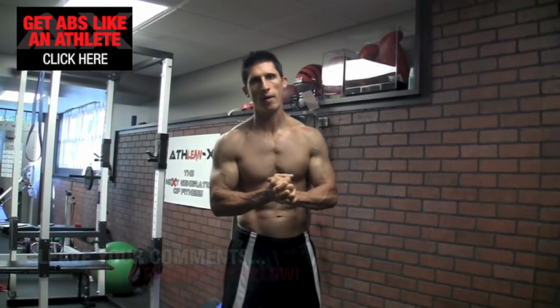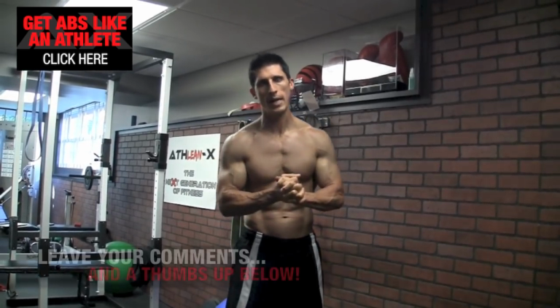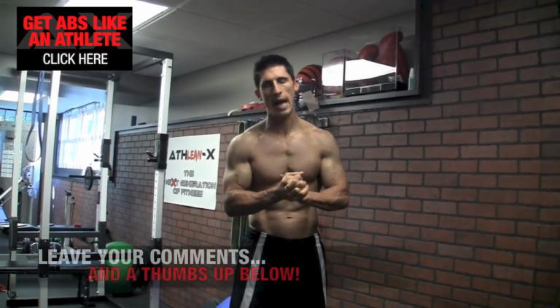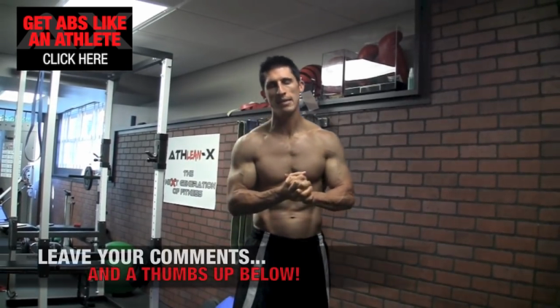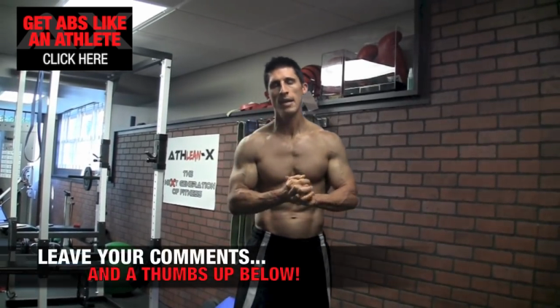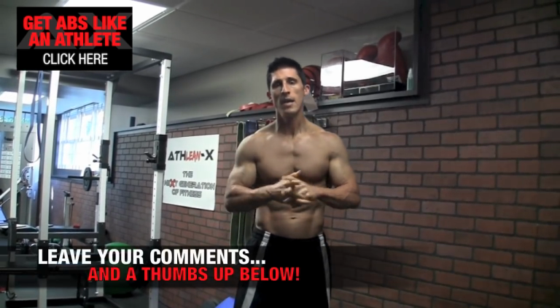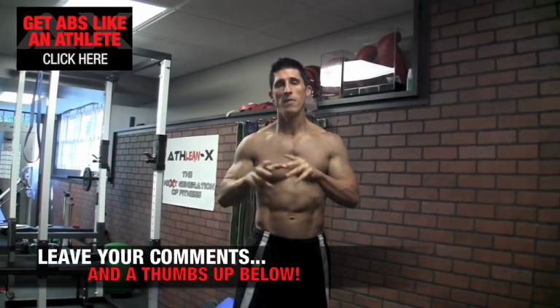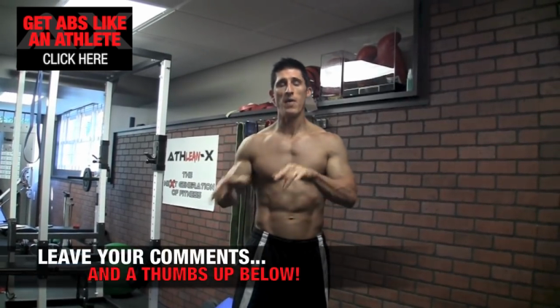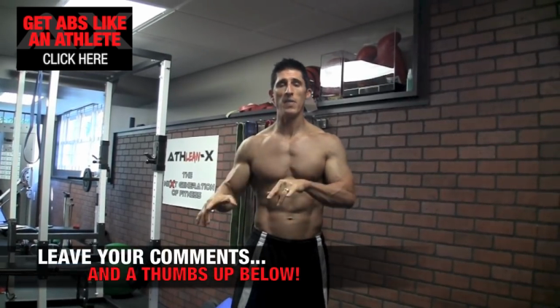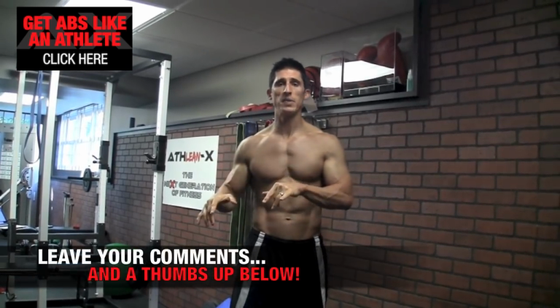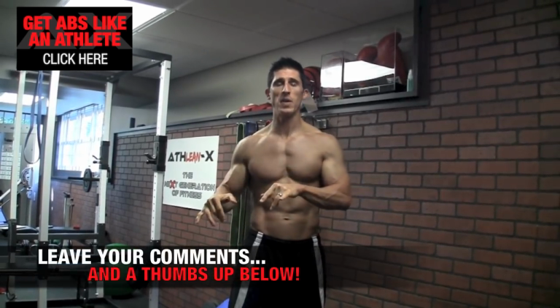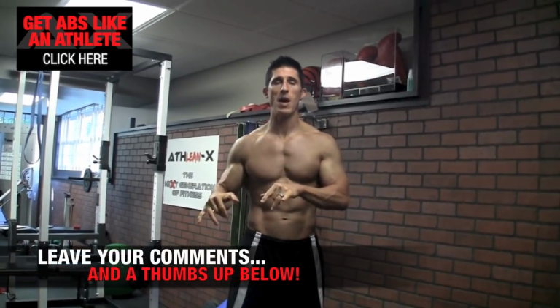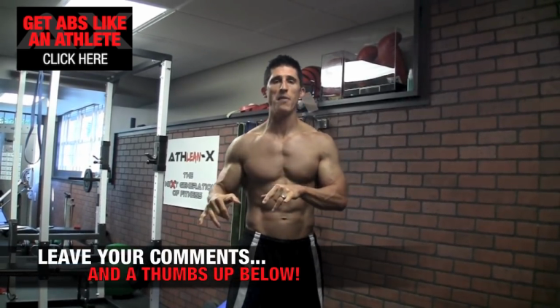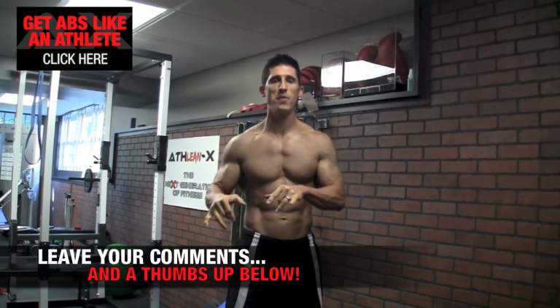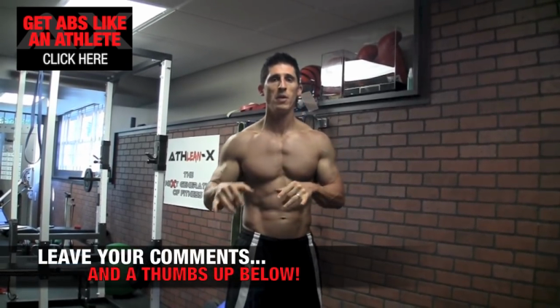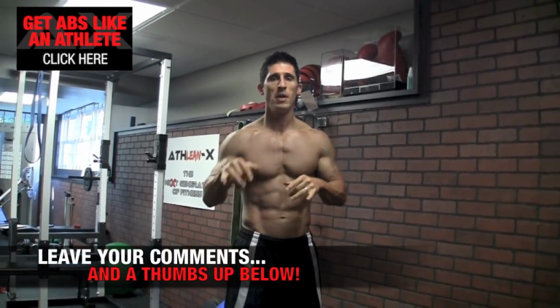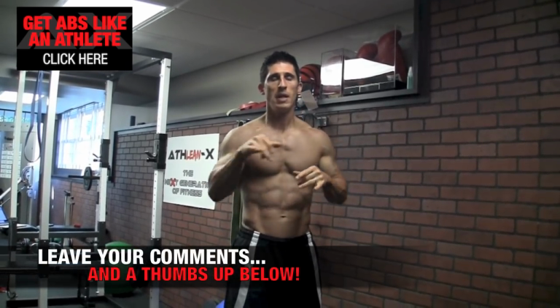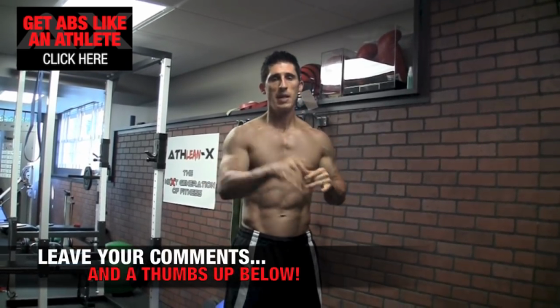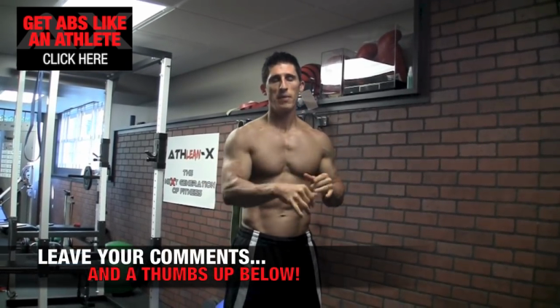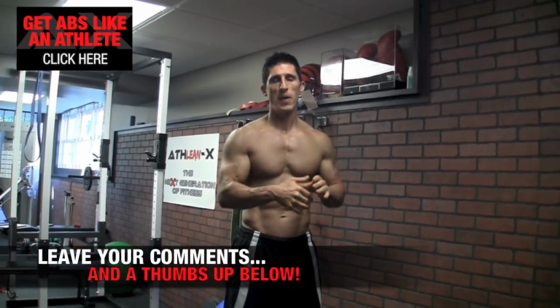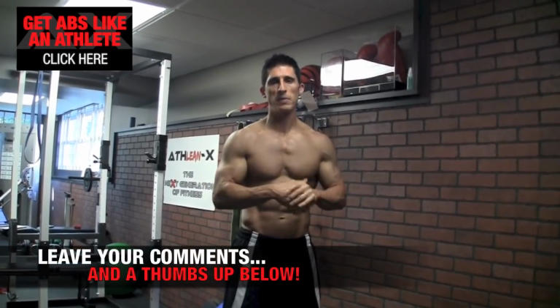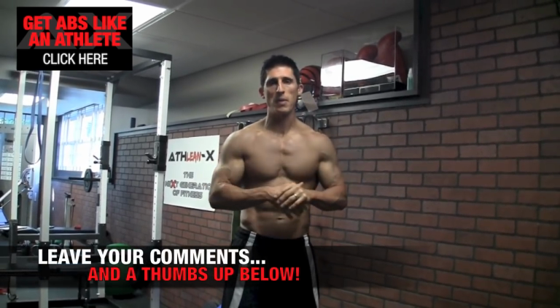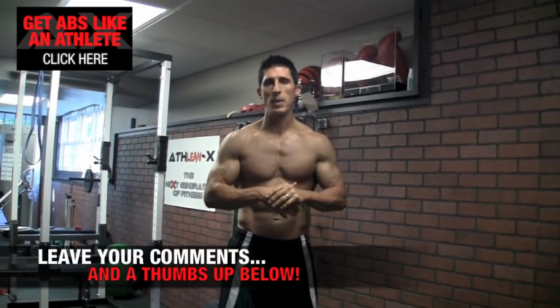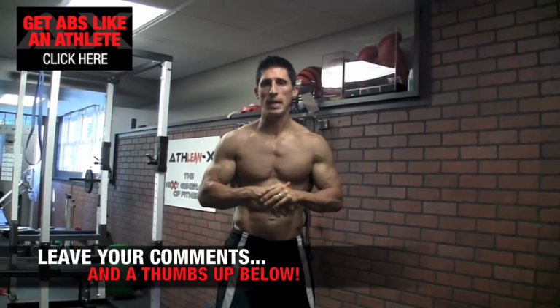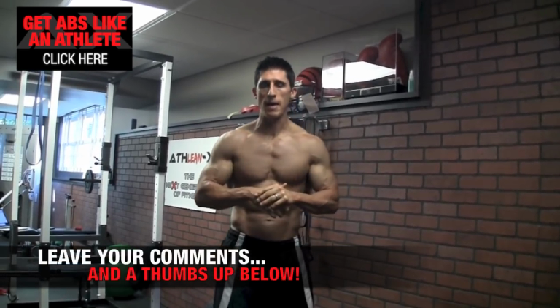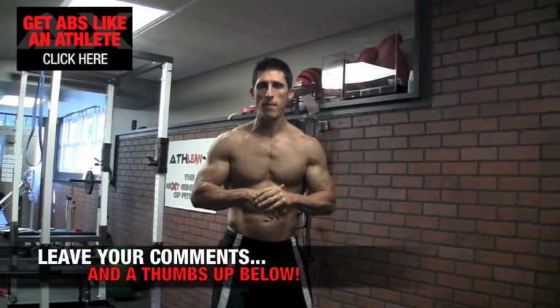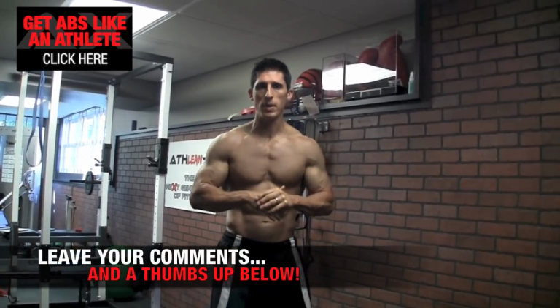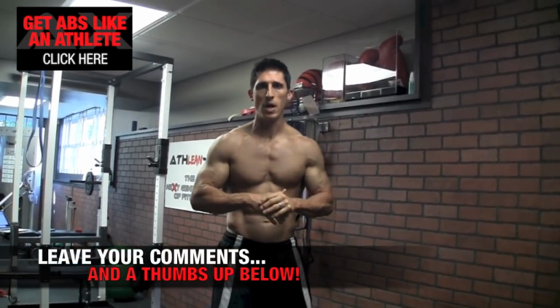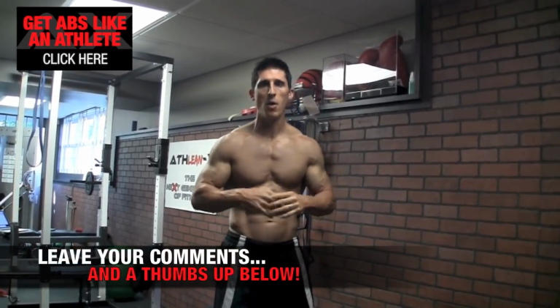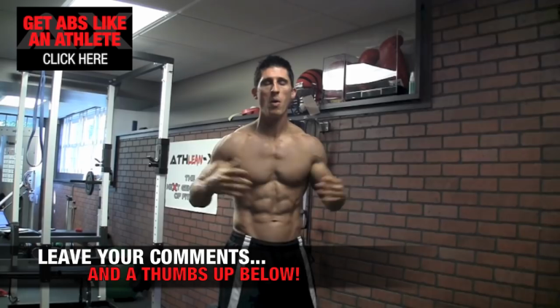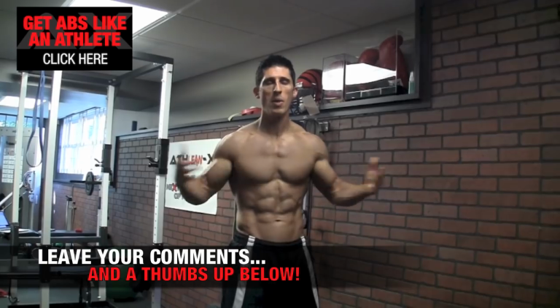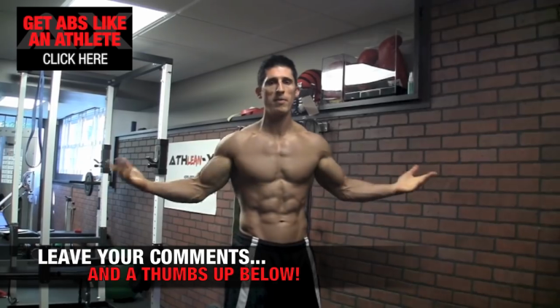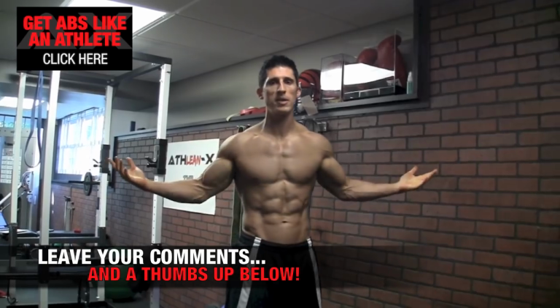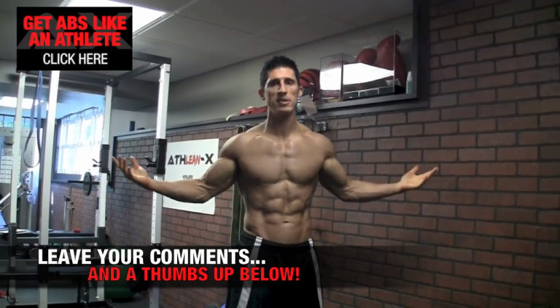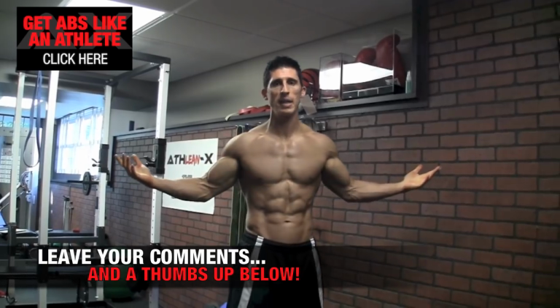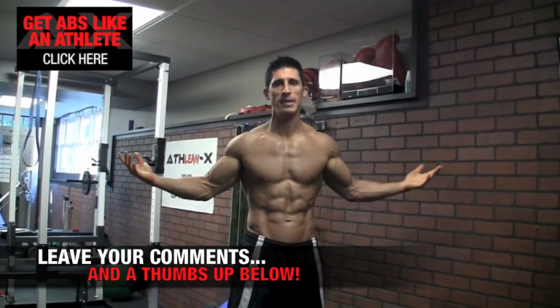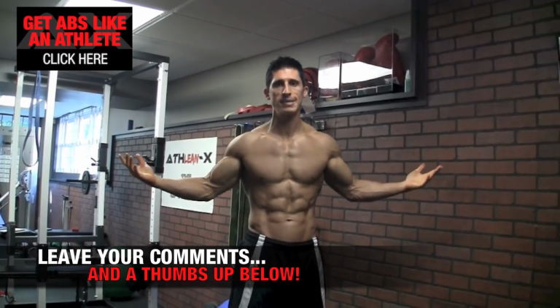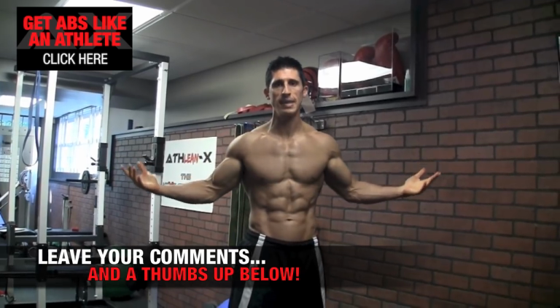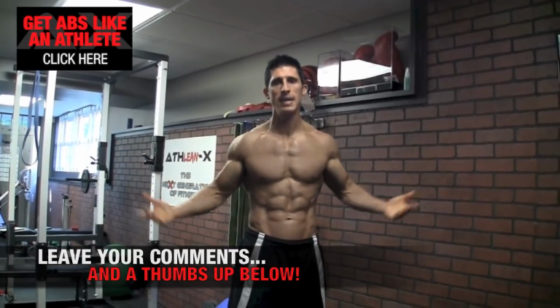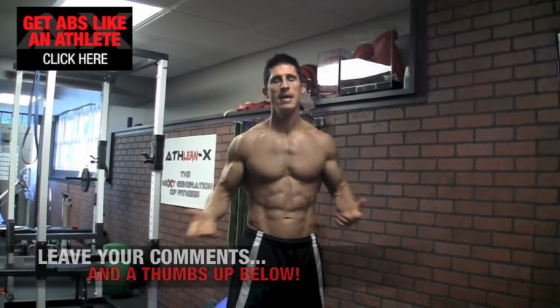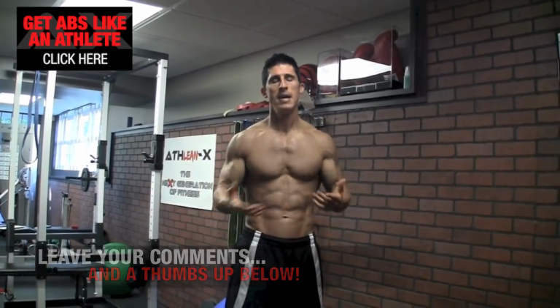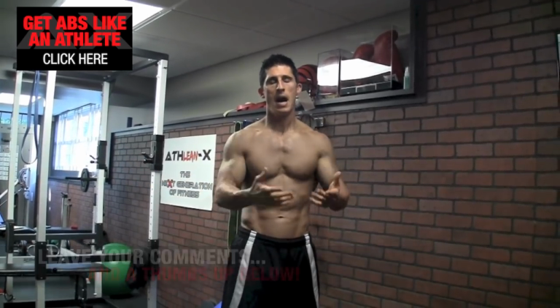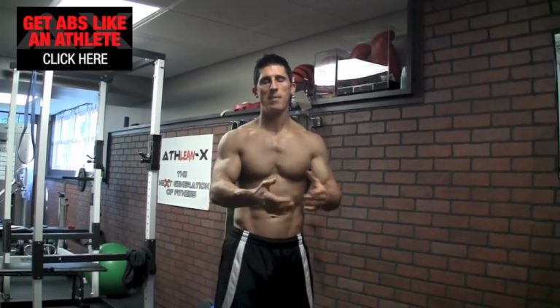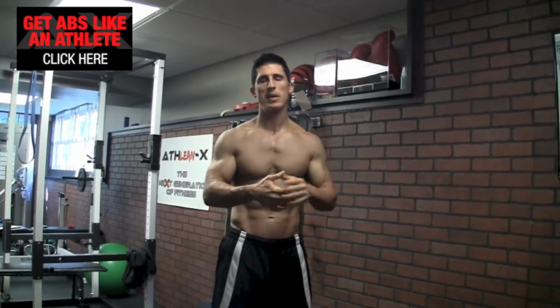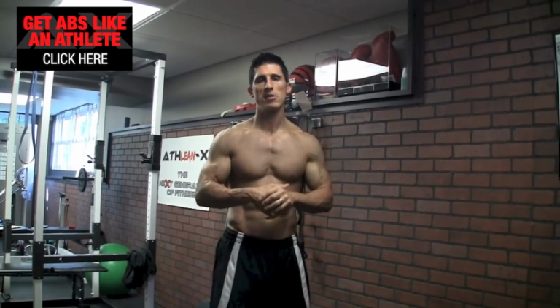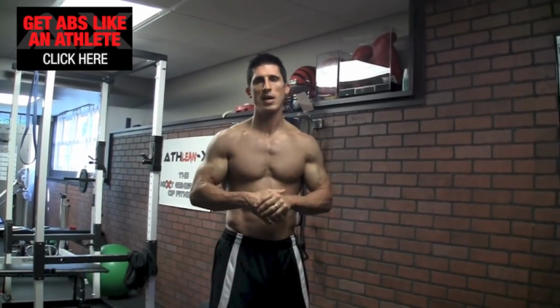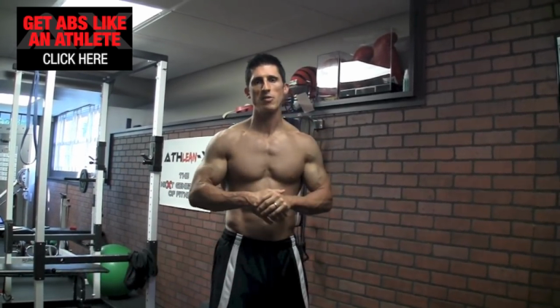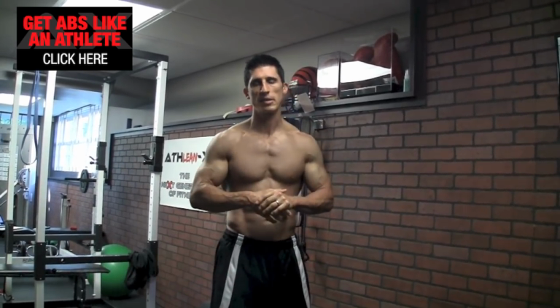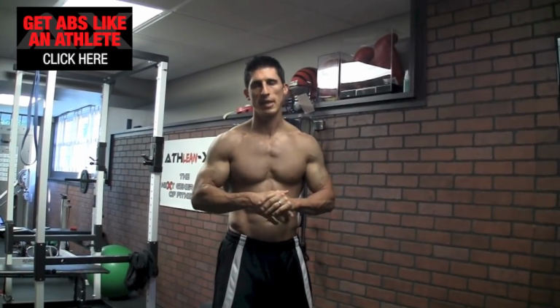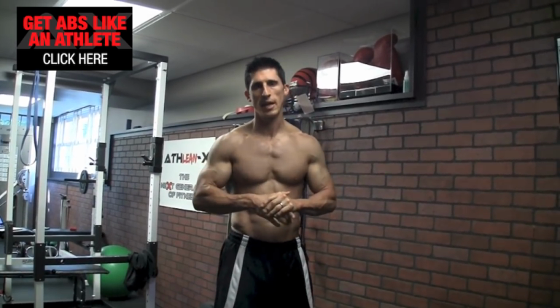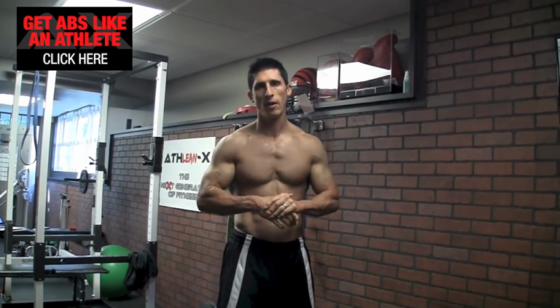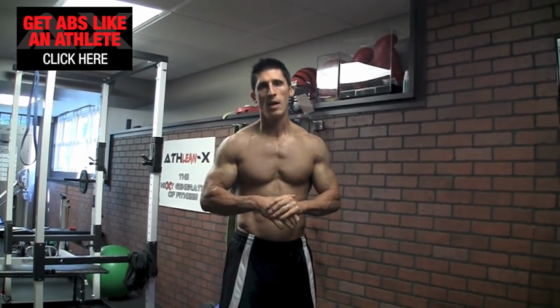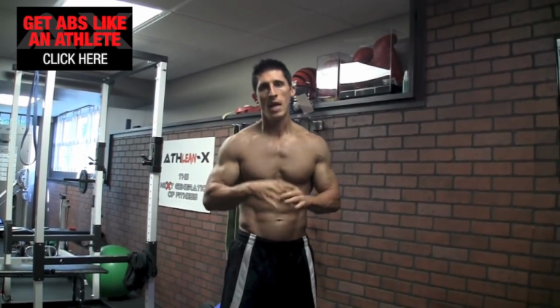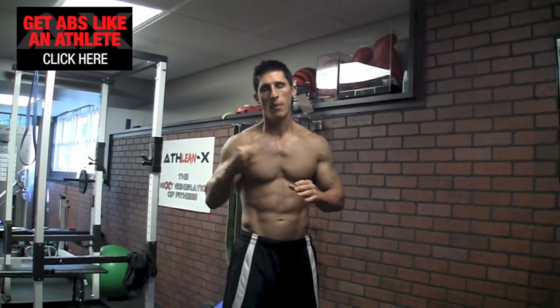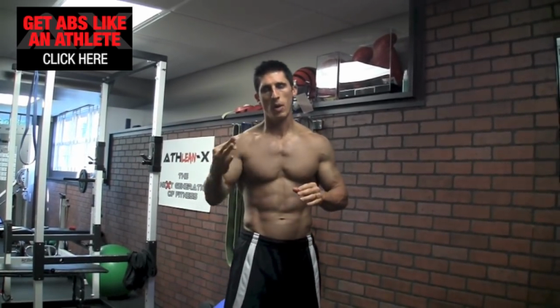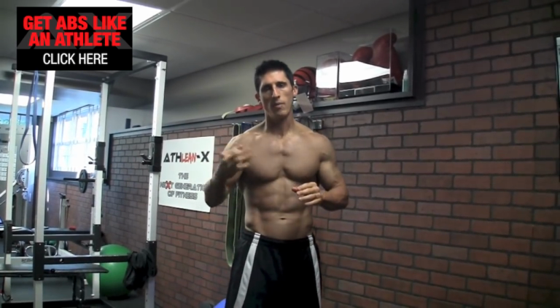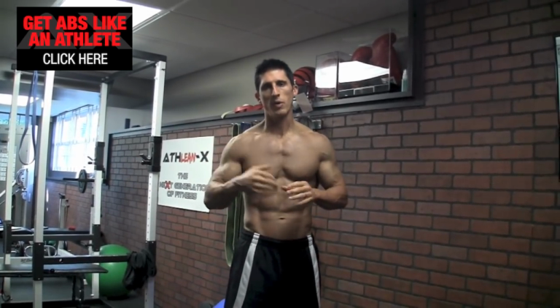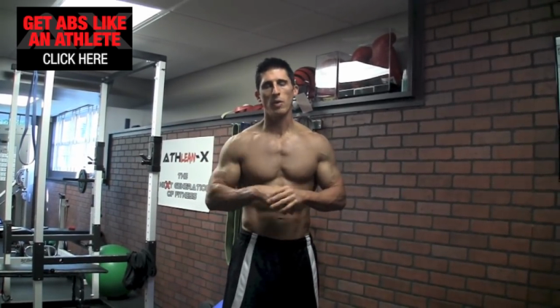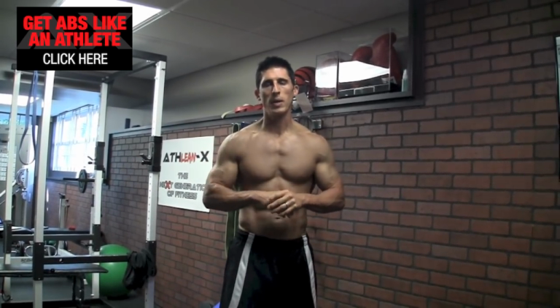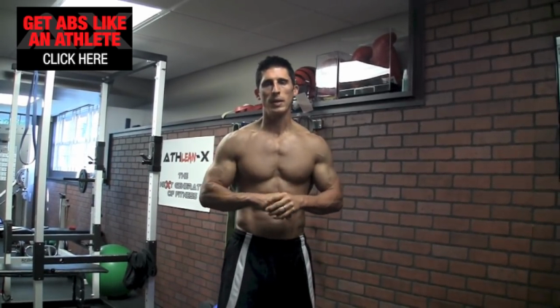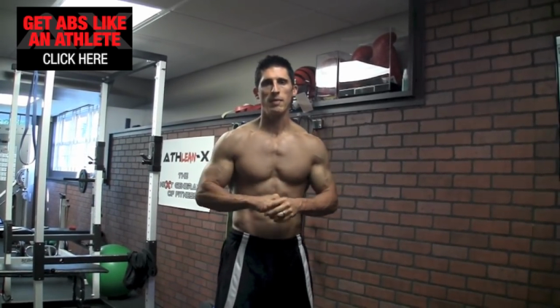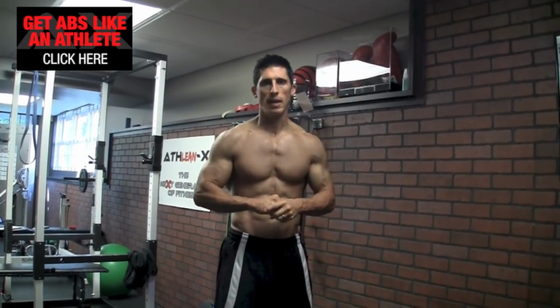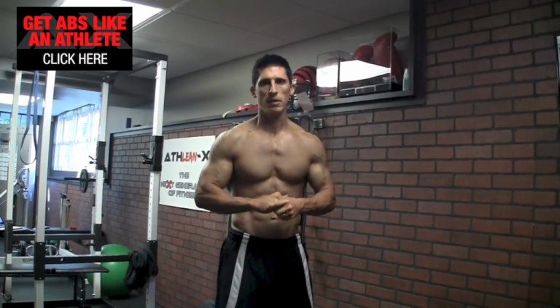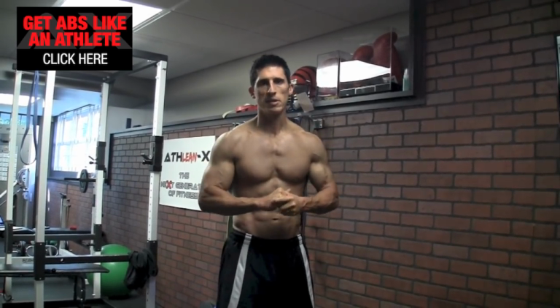Alright guys, if you found this video helpful, leave a thumbs up and a comment below. Whatever else you'd like to see, I'll make sure I address it in one of our three weekly videos.